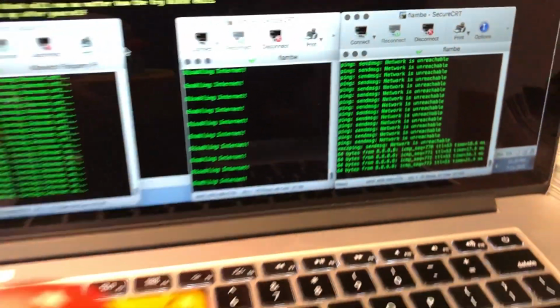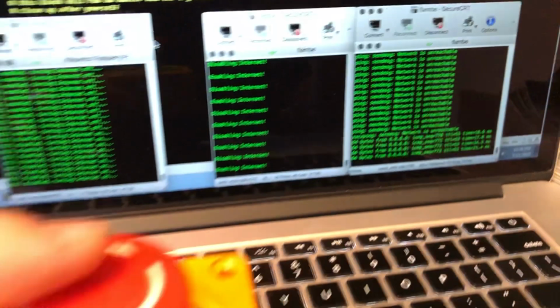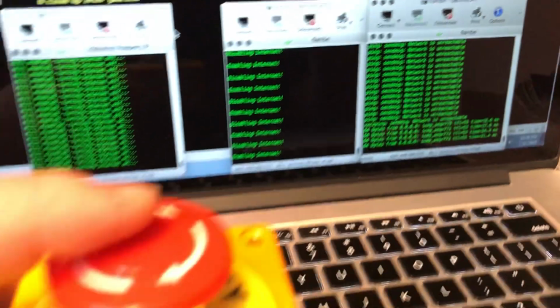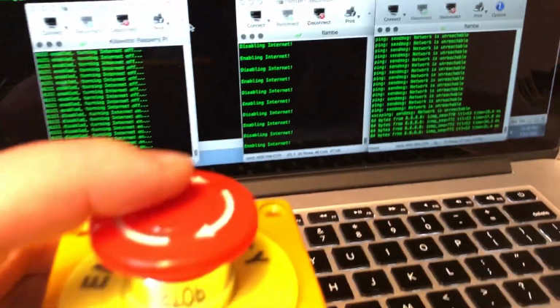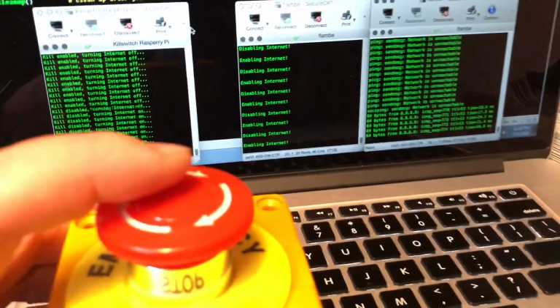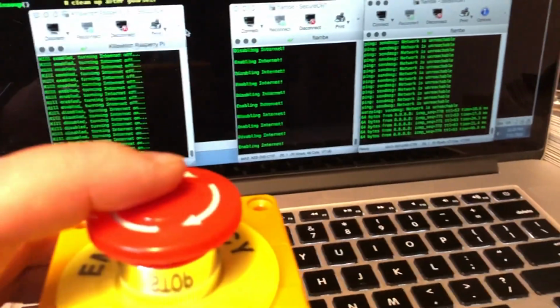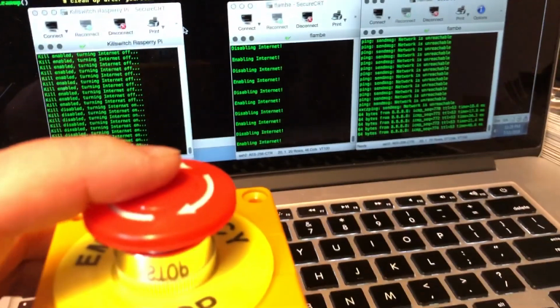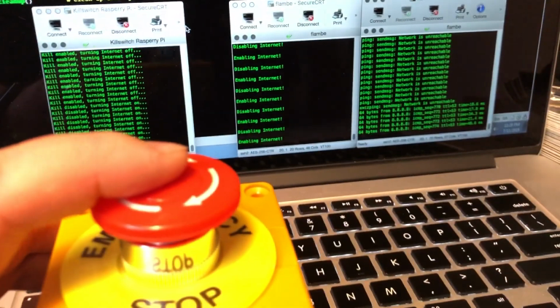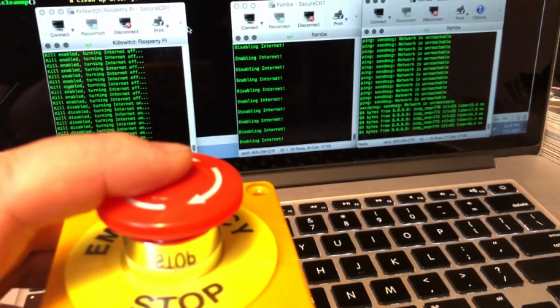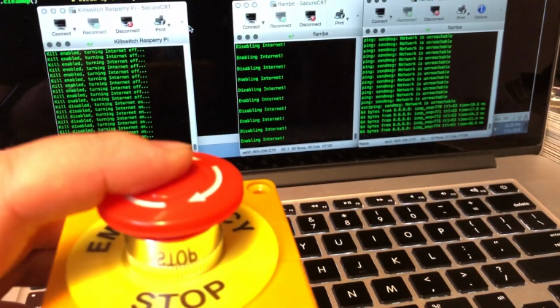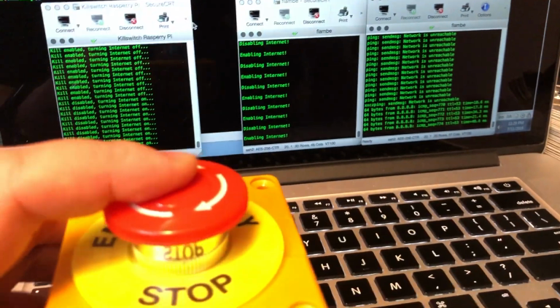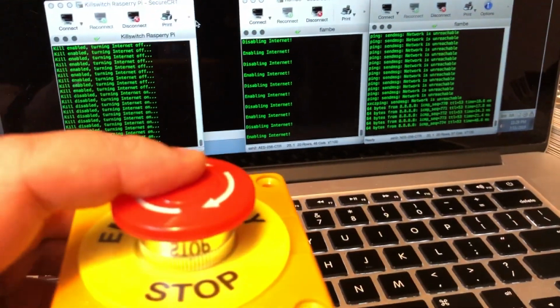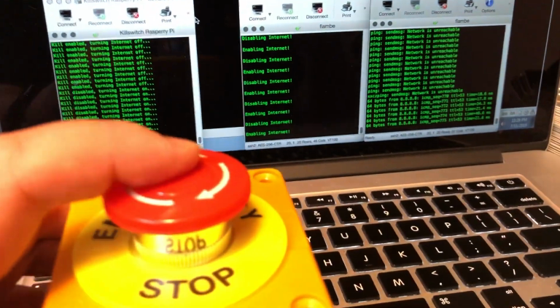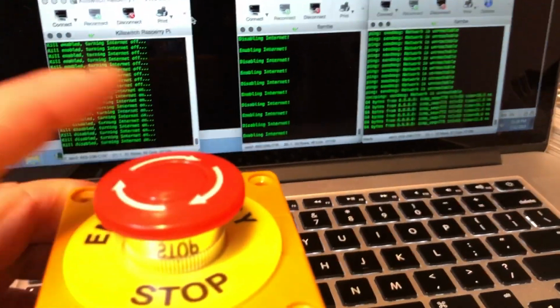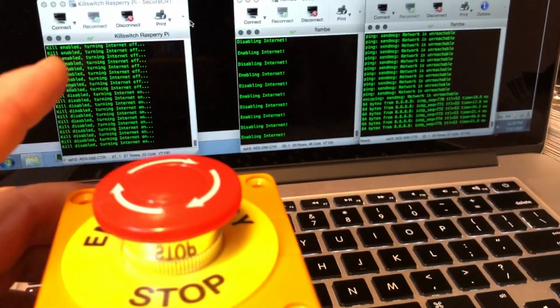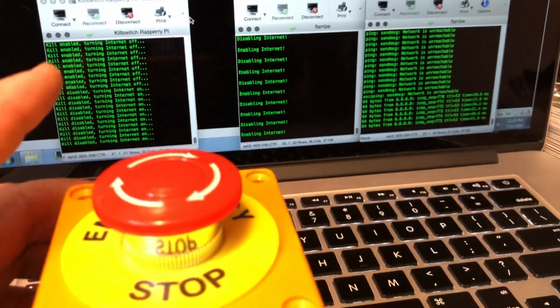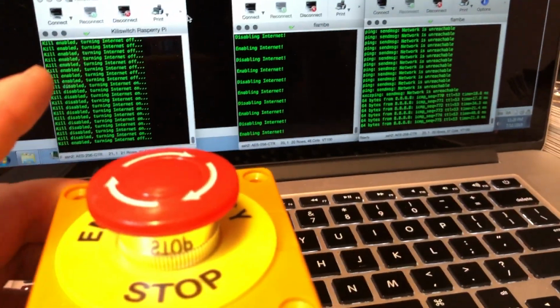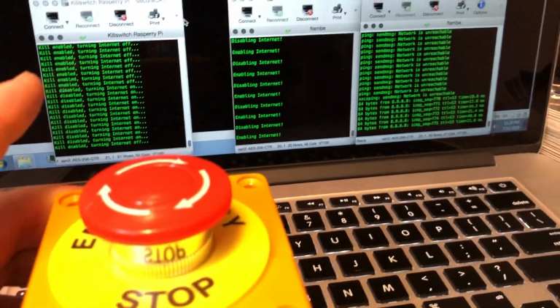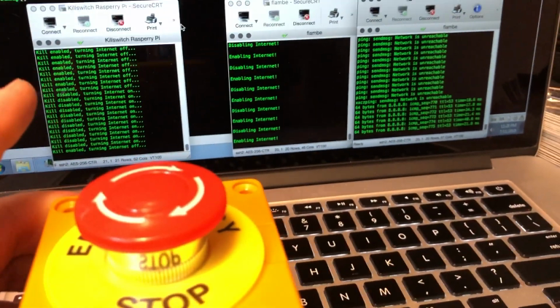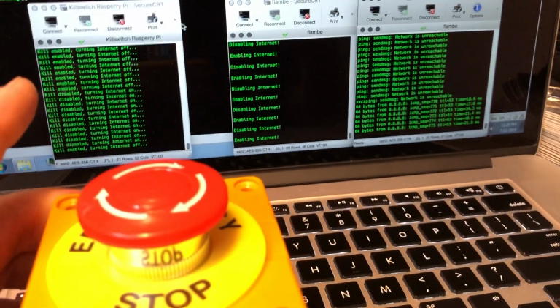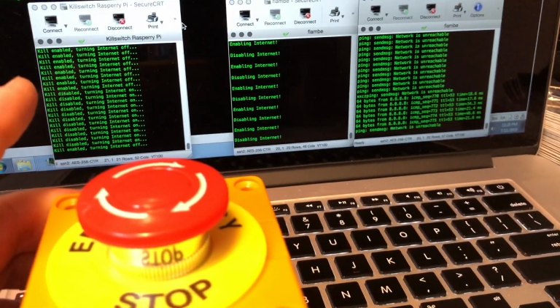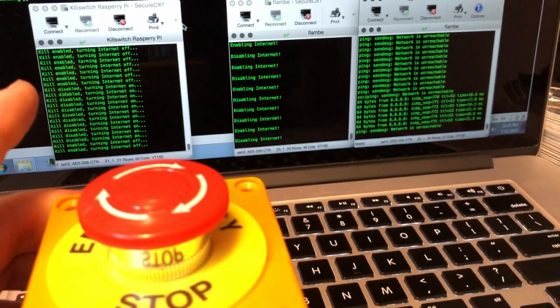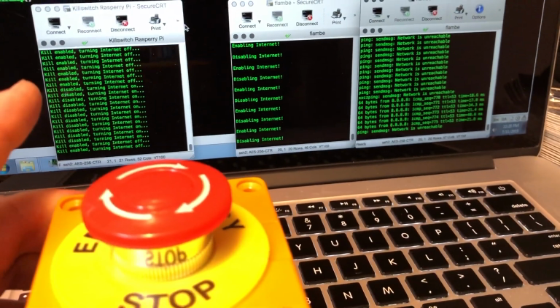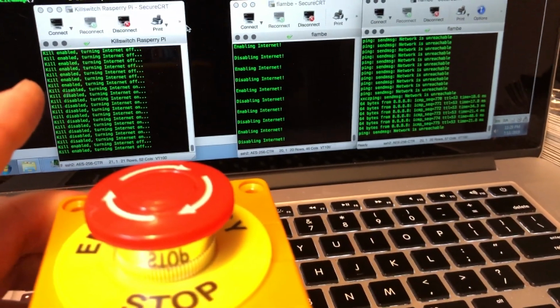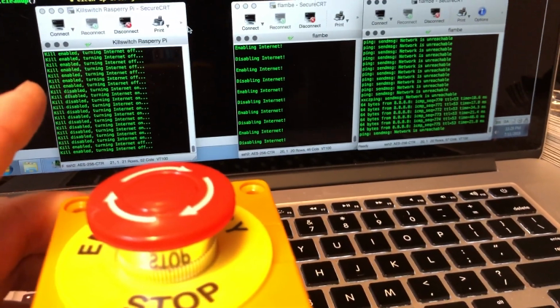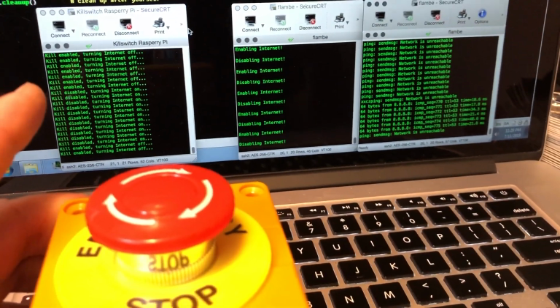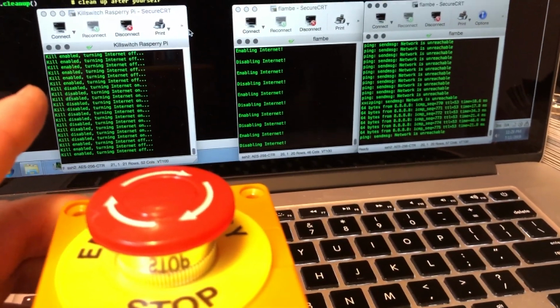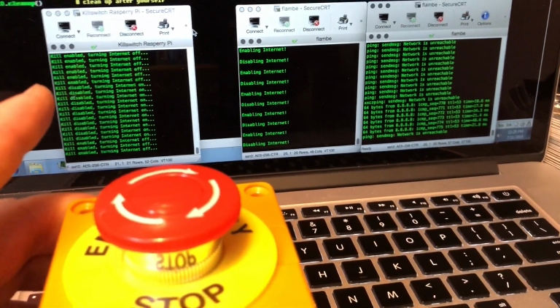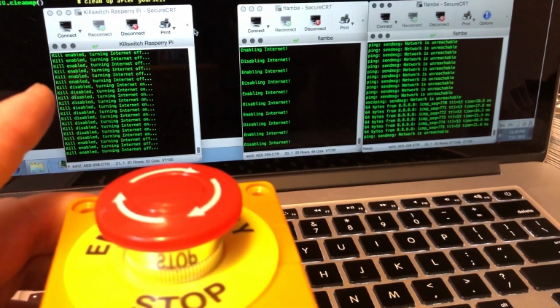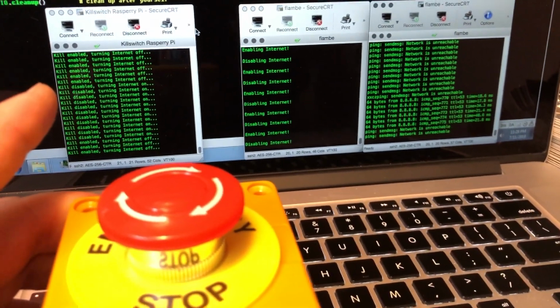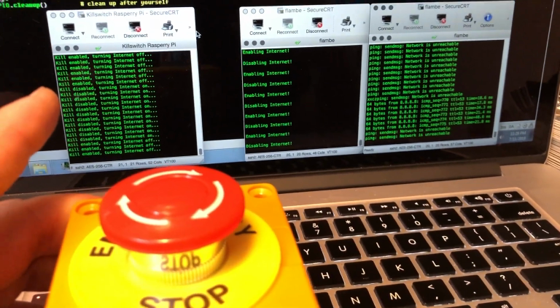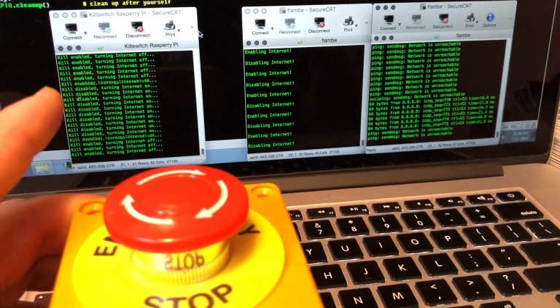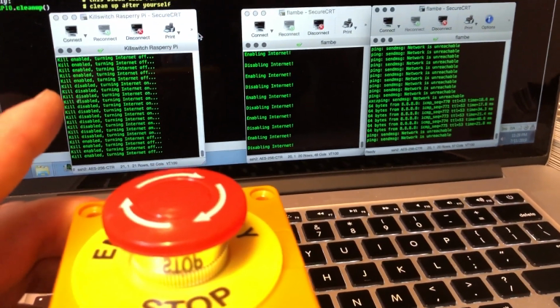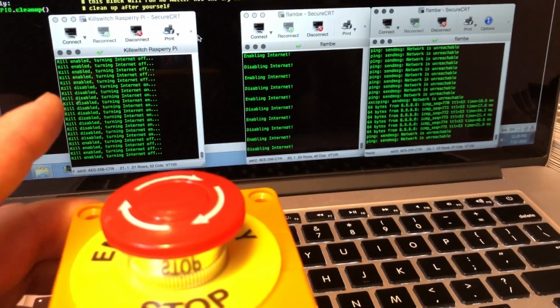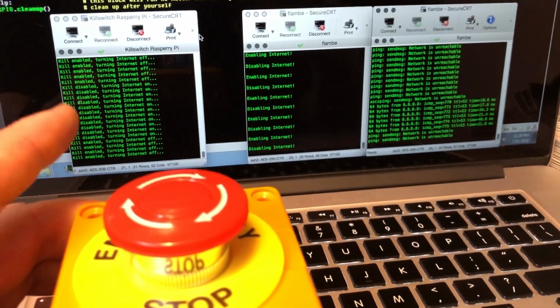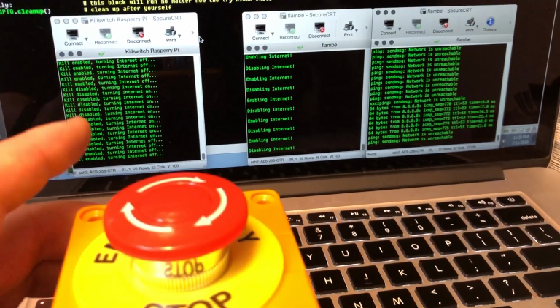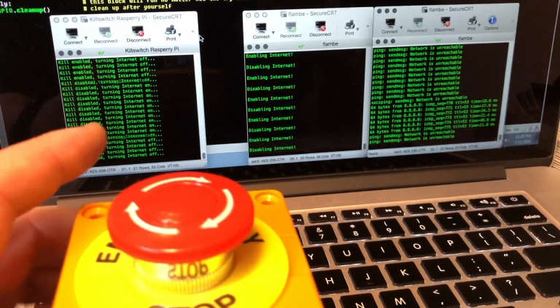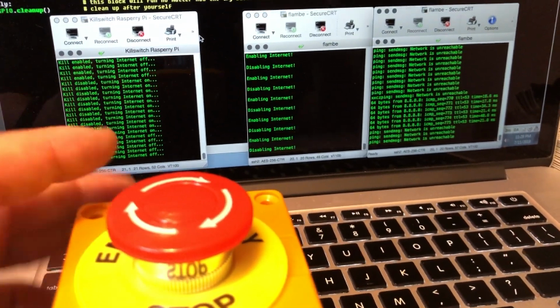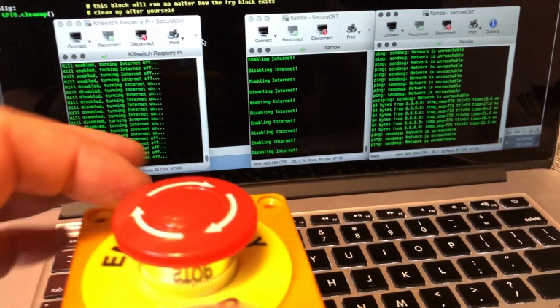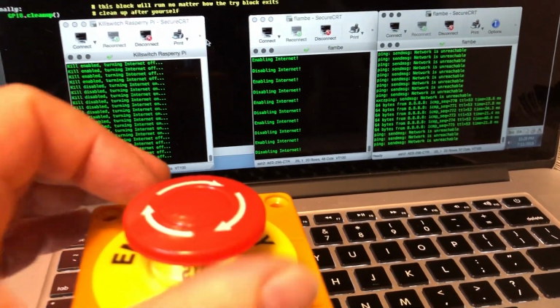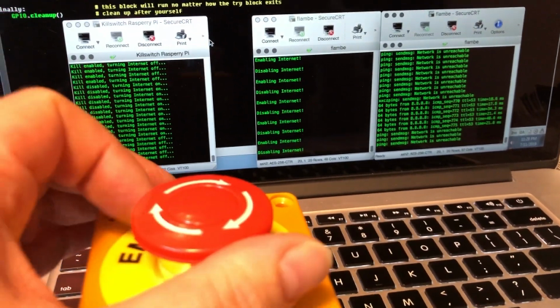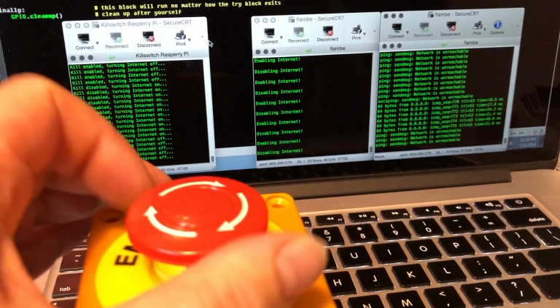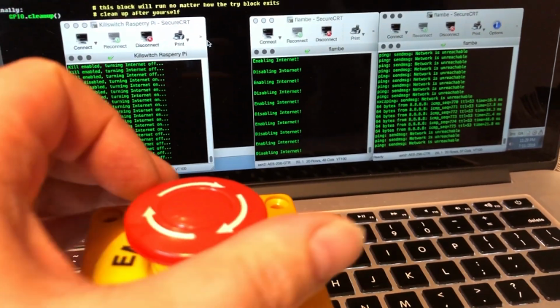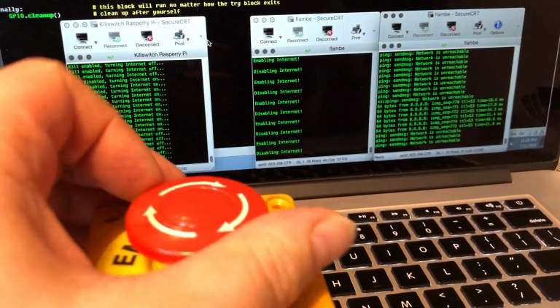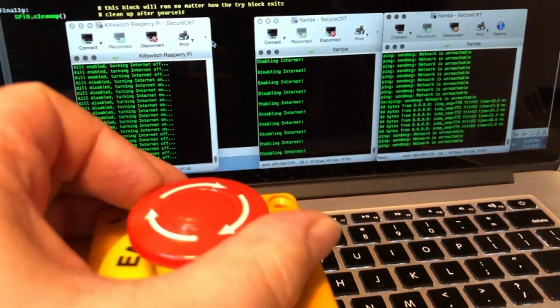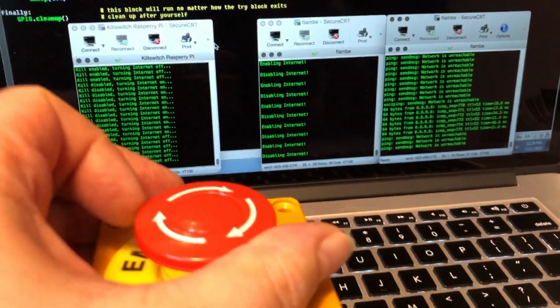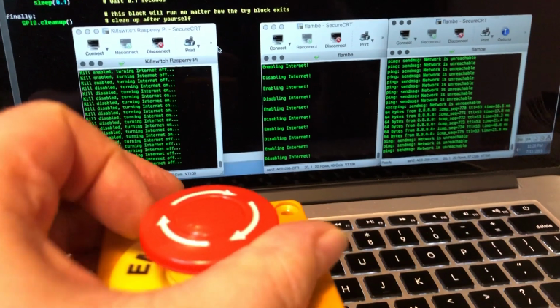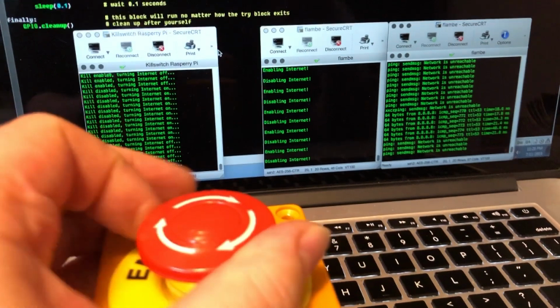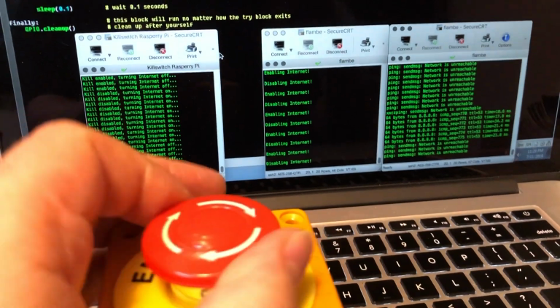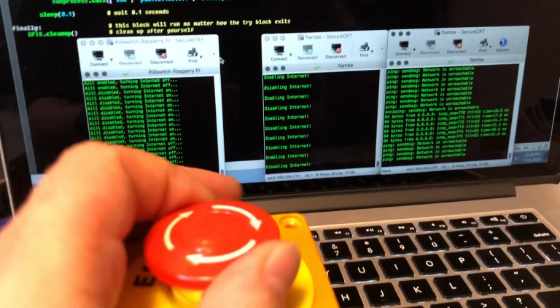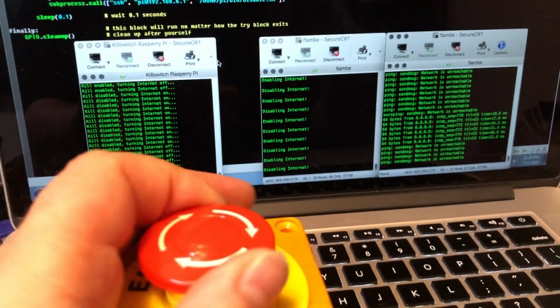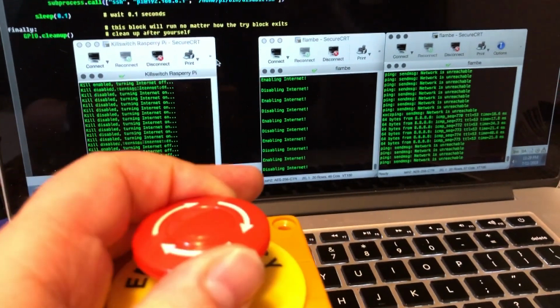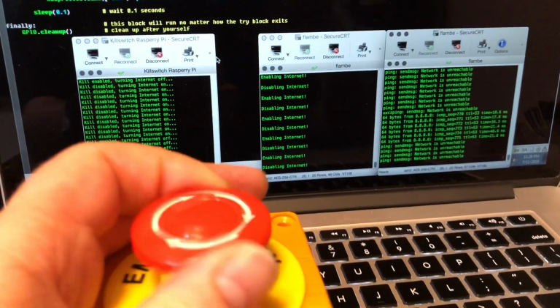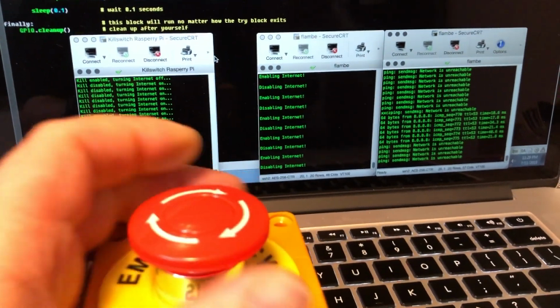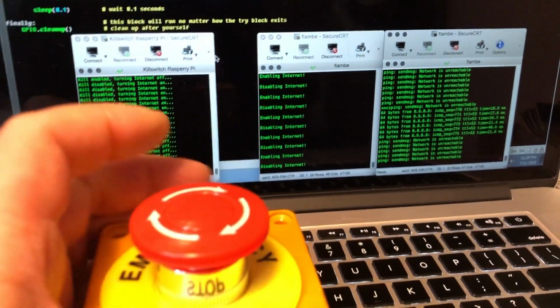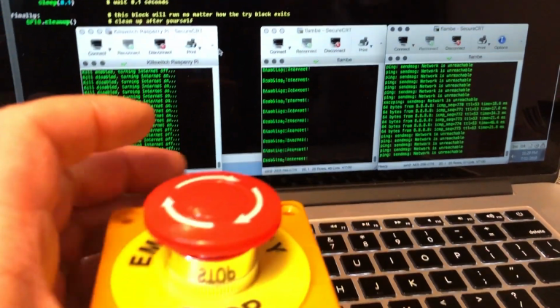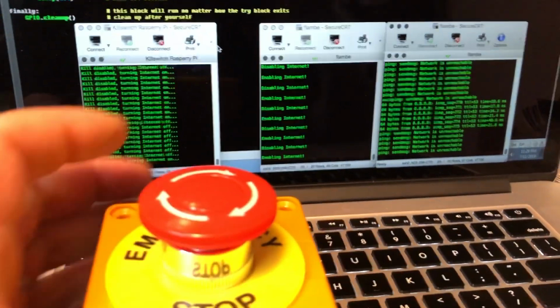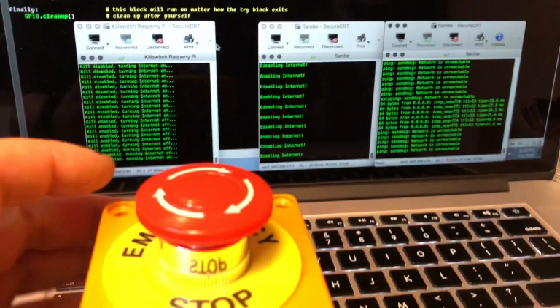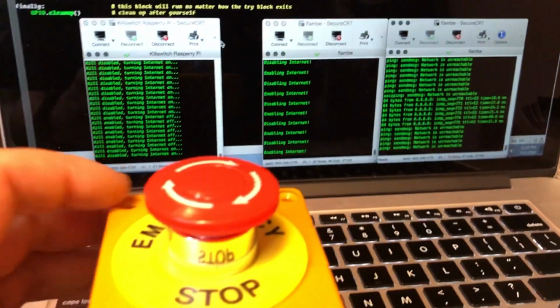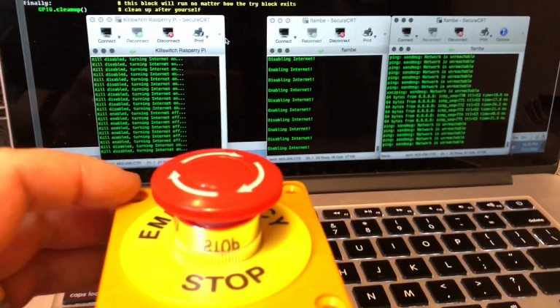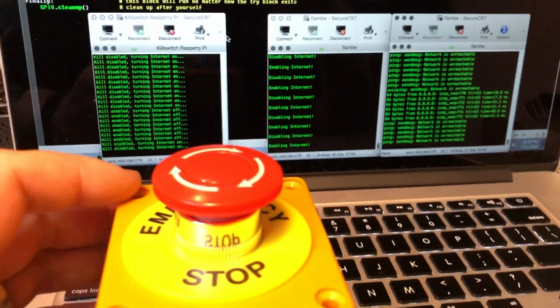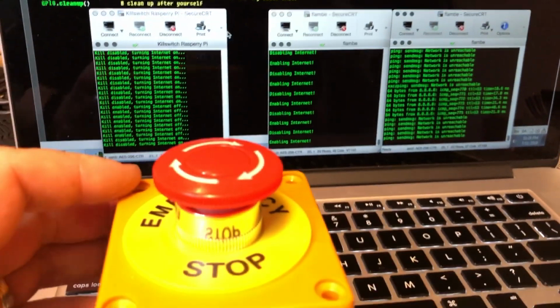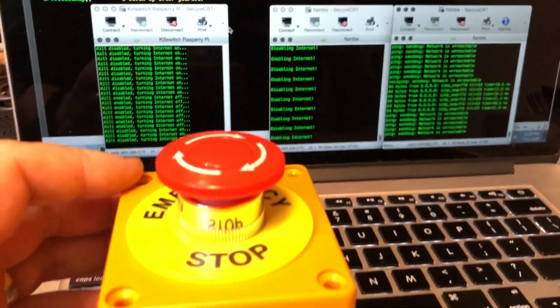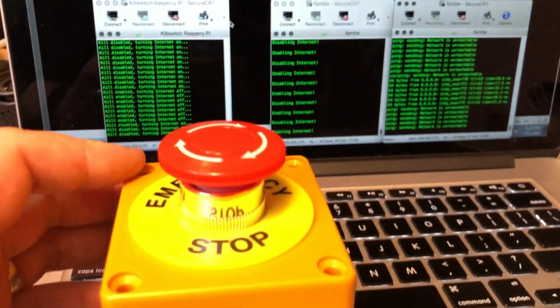Let's do that again. That's so much fun. And we're down. And we're up.